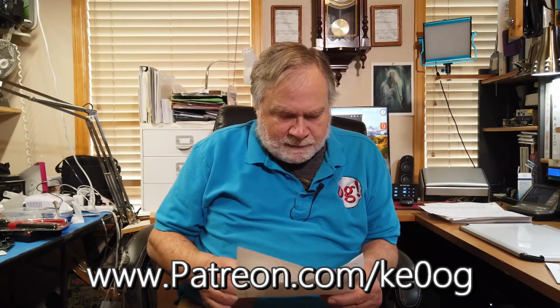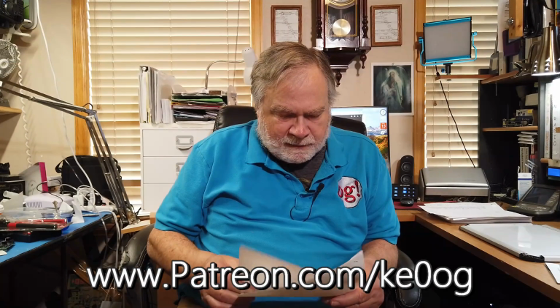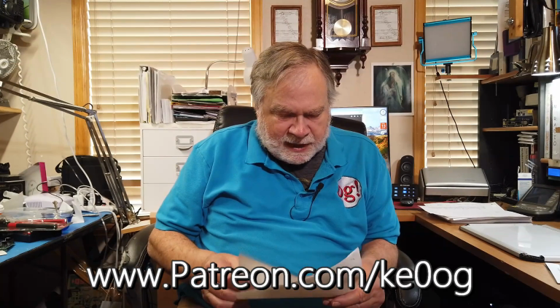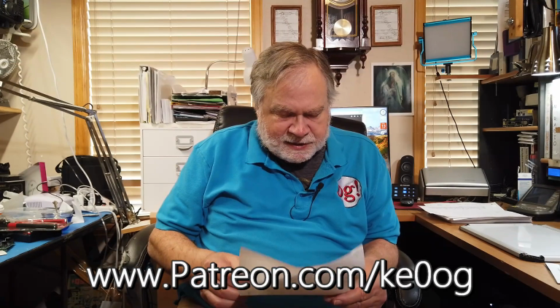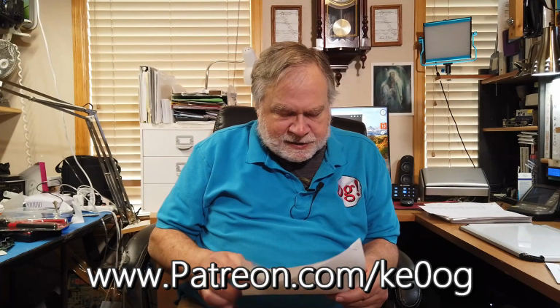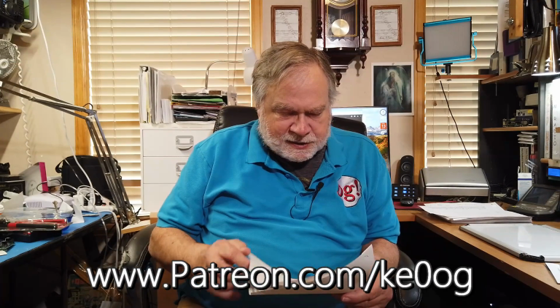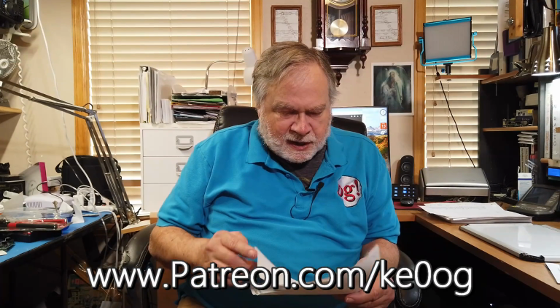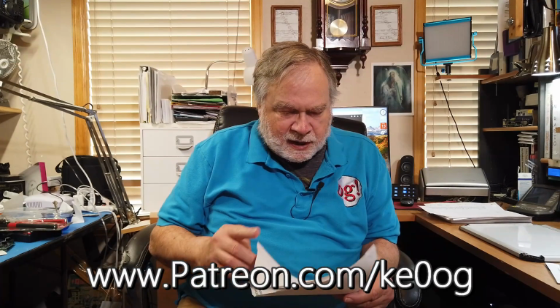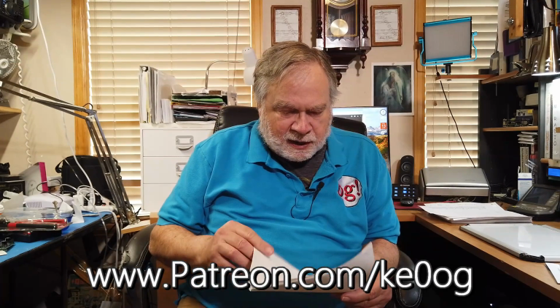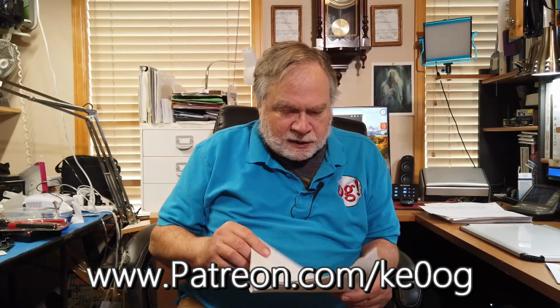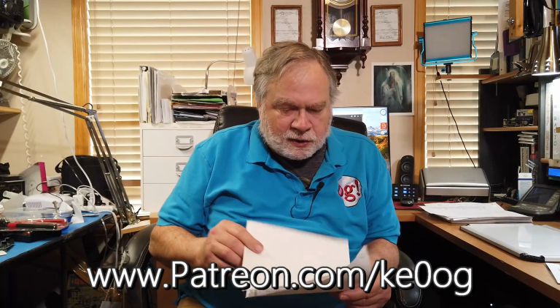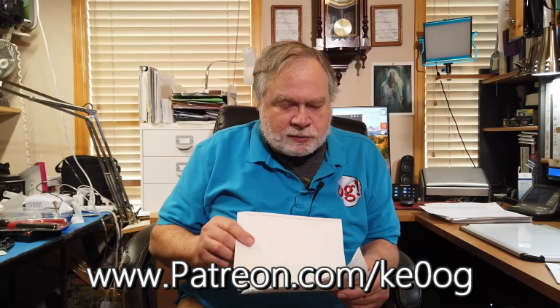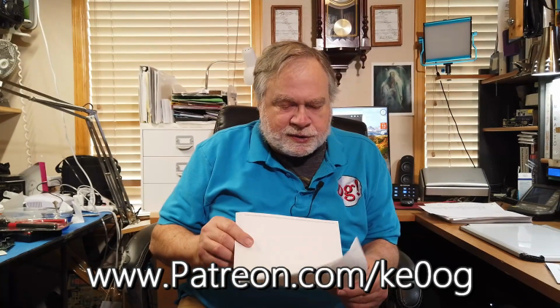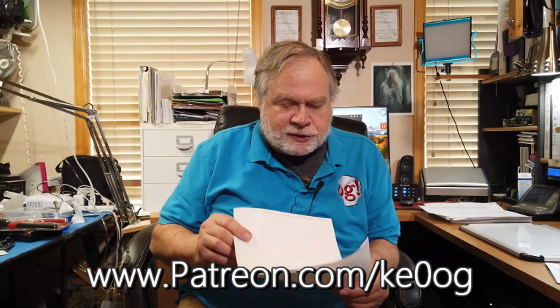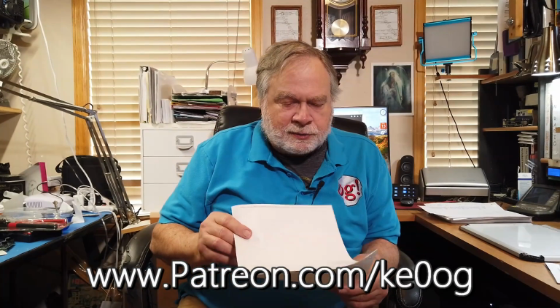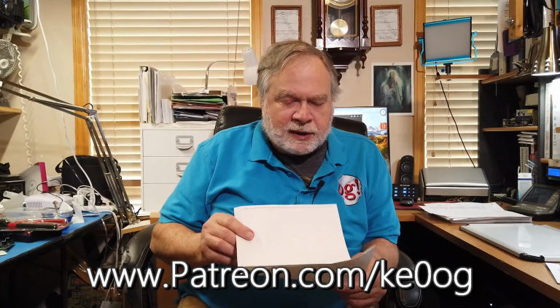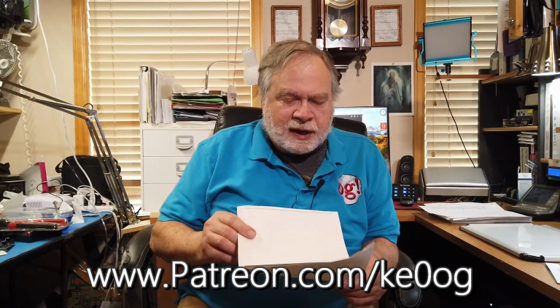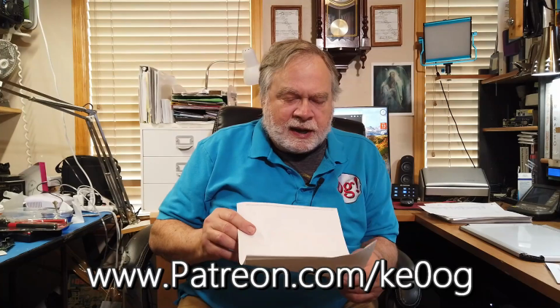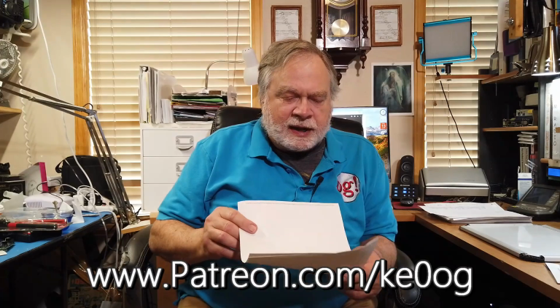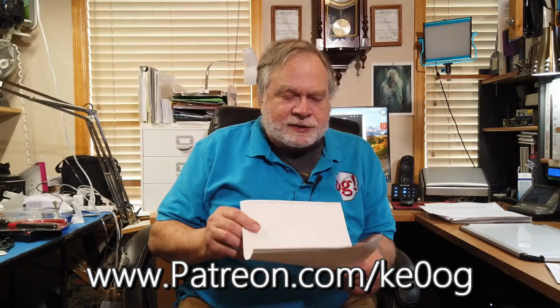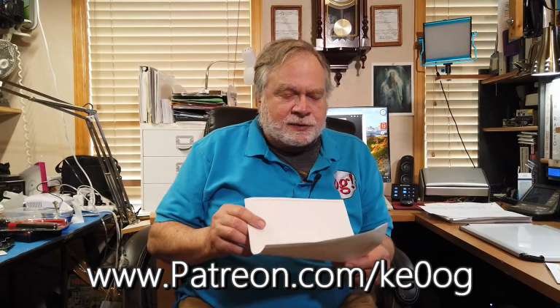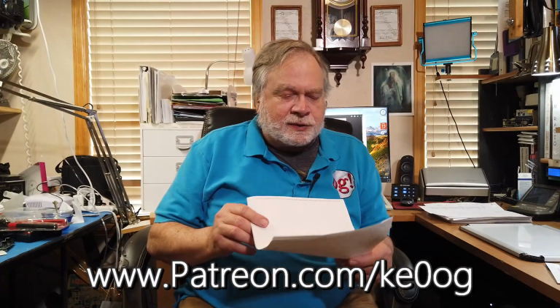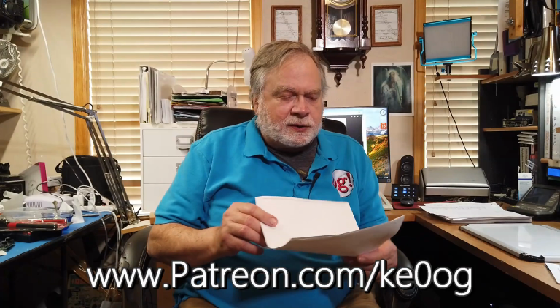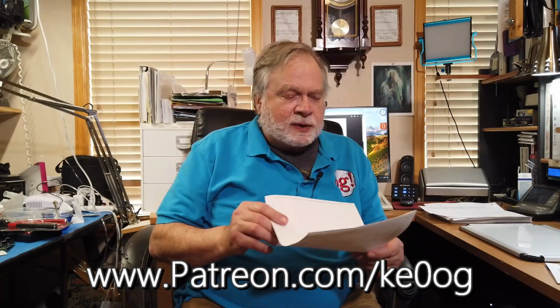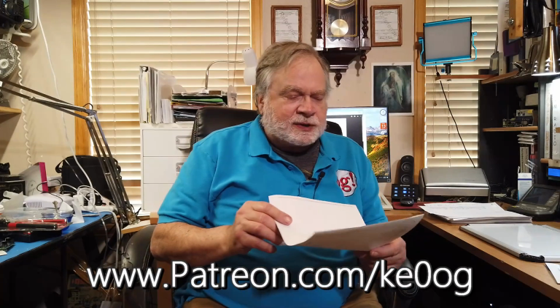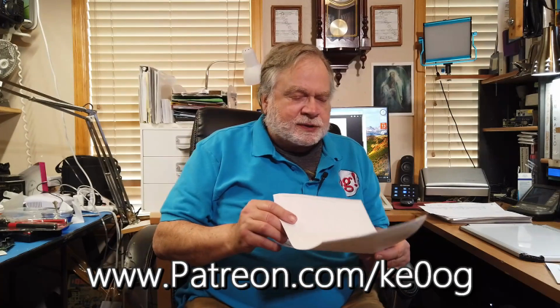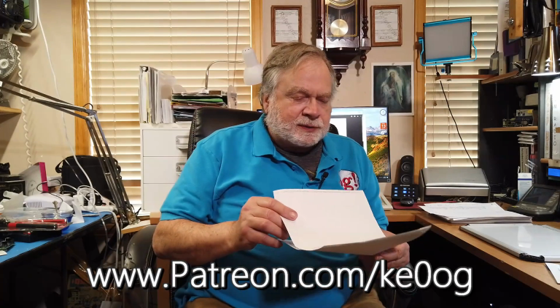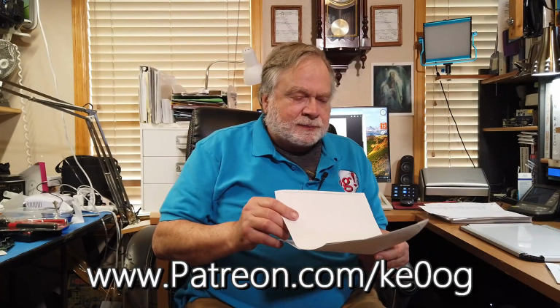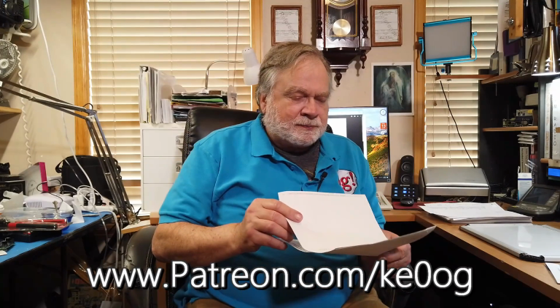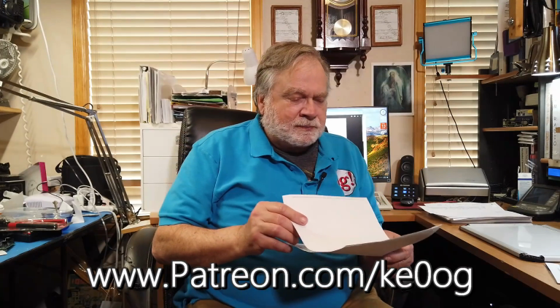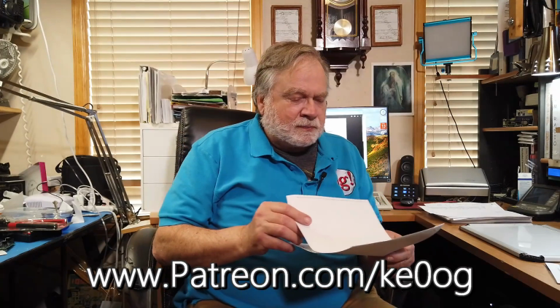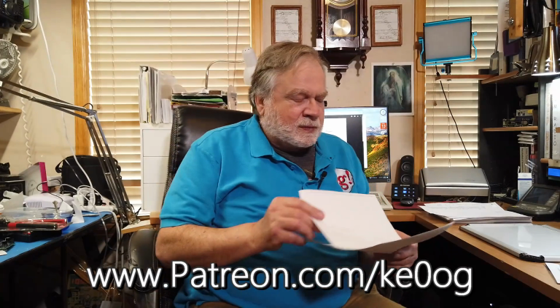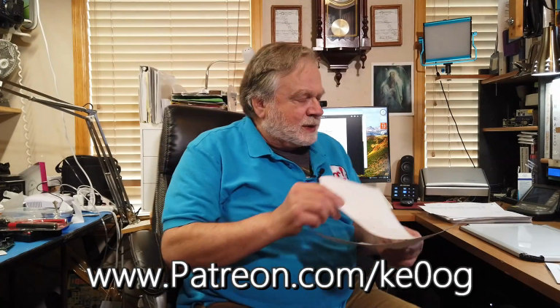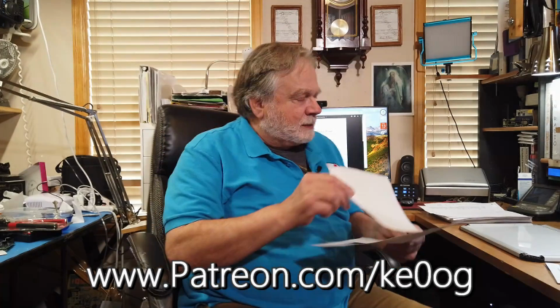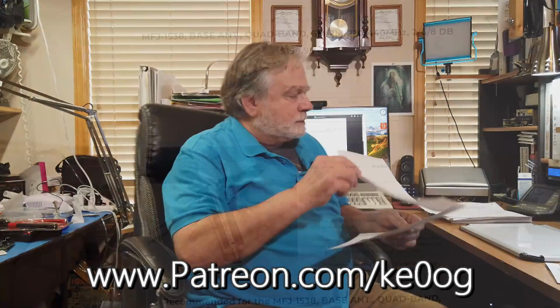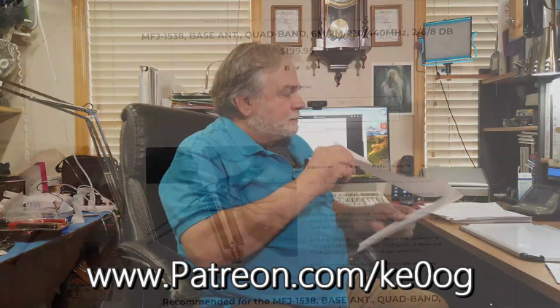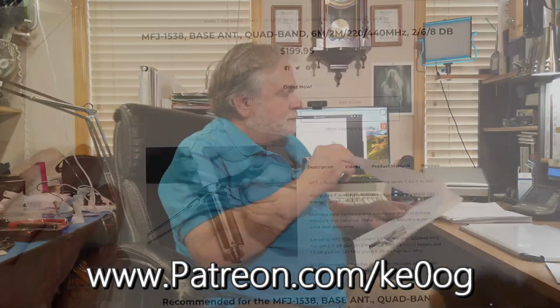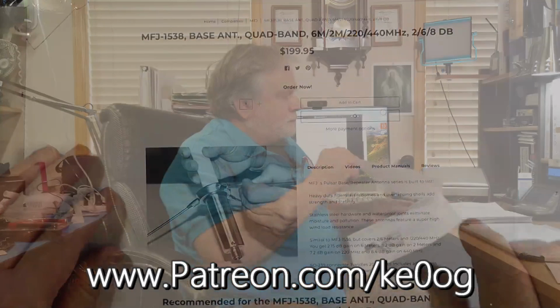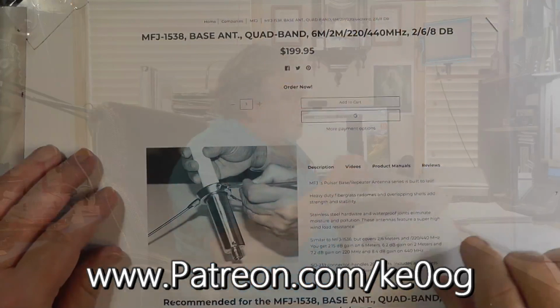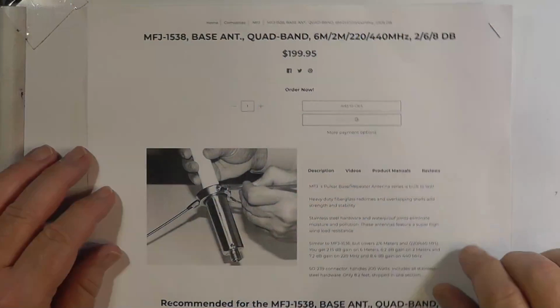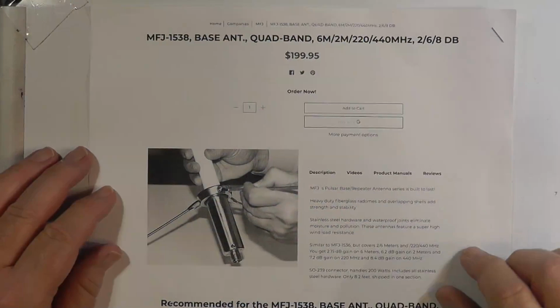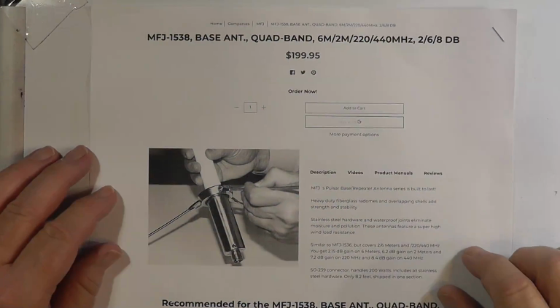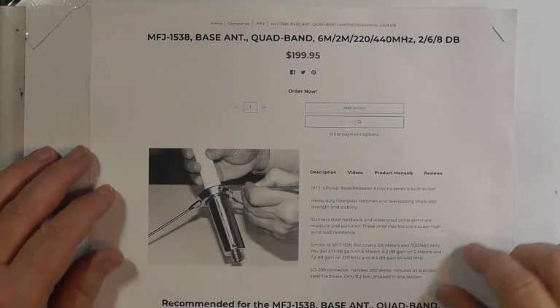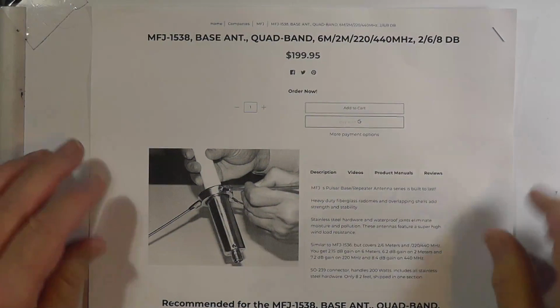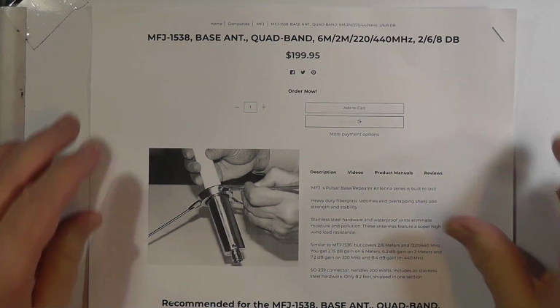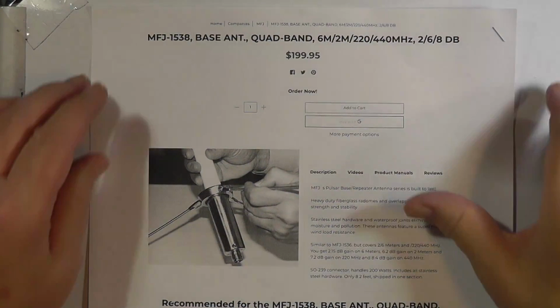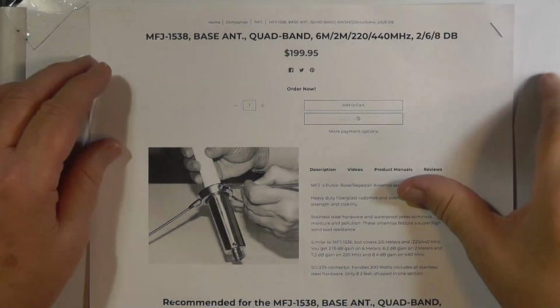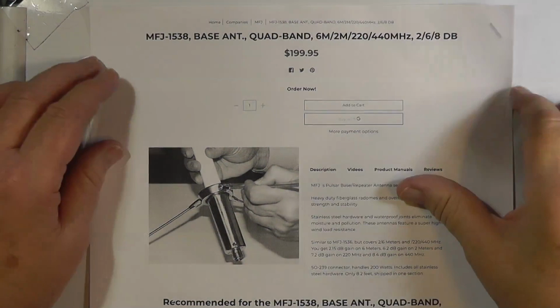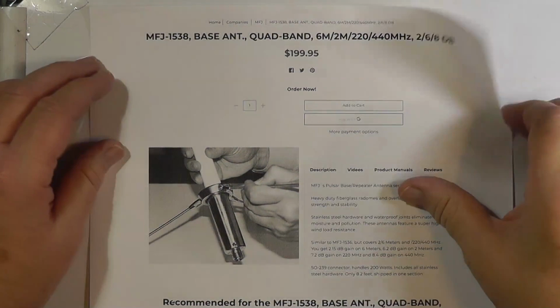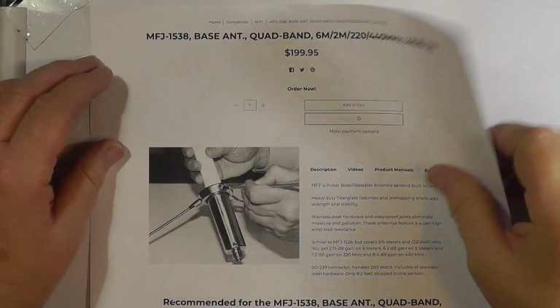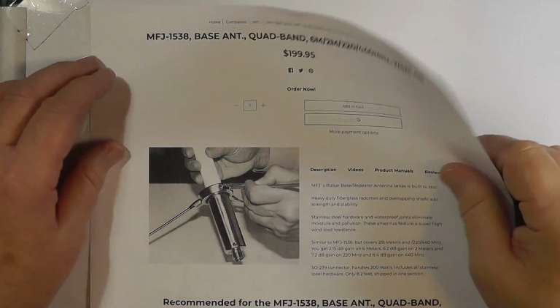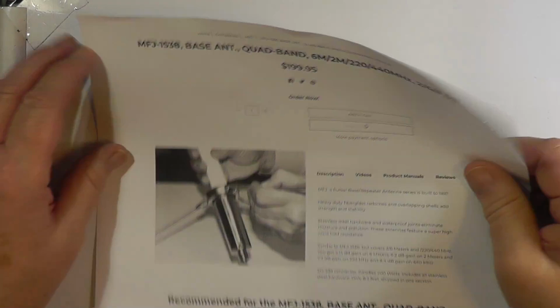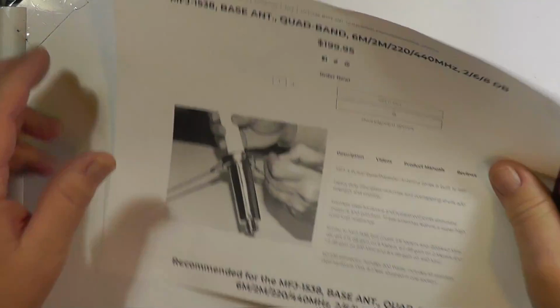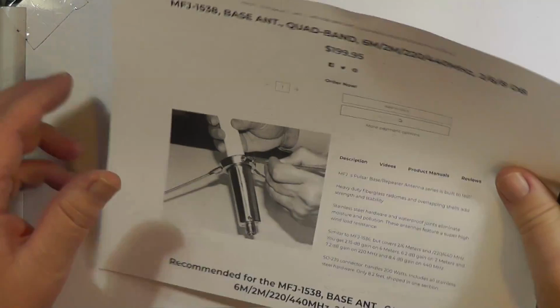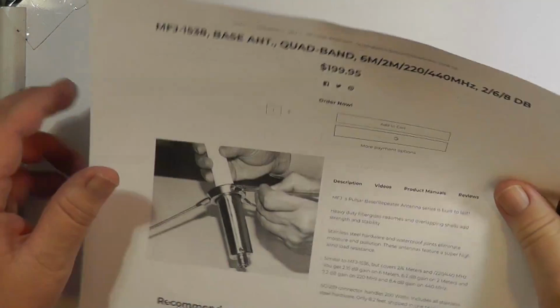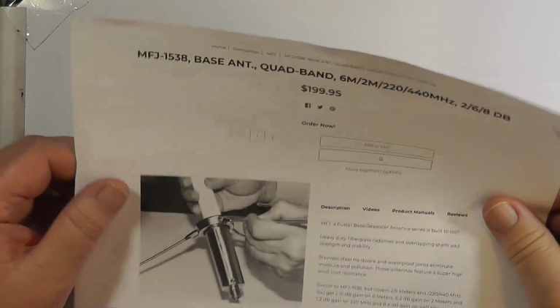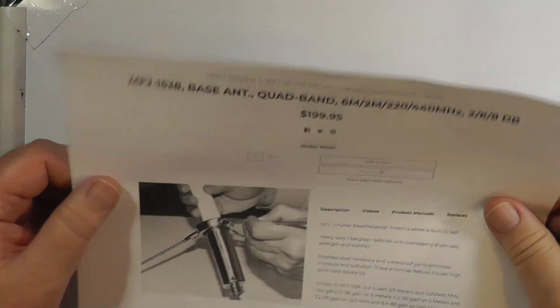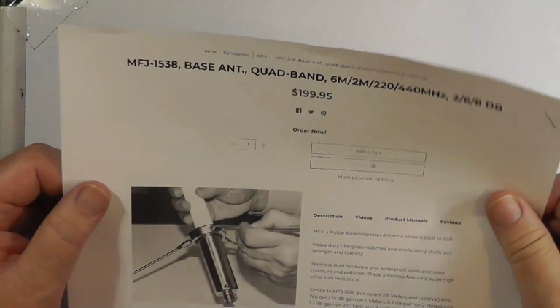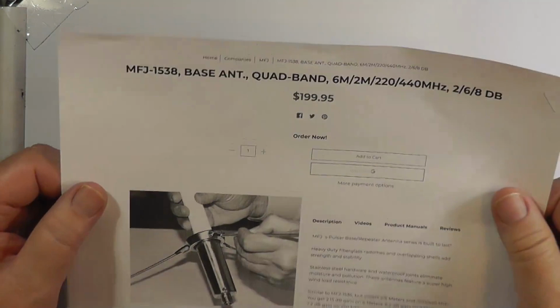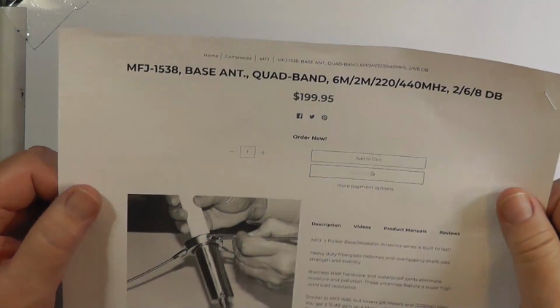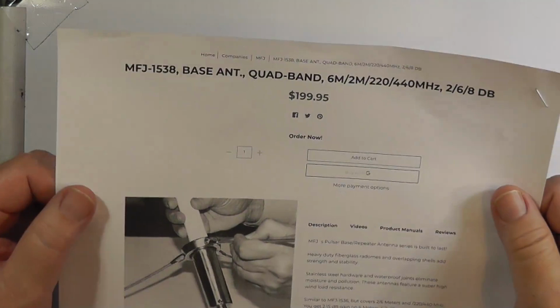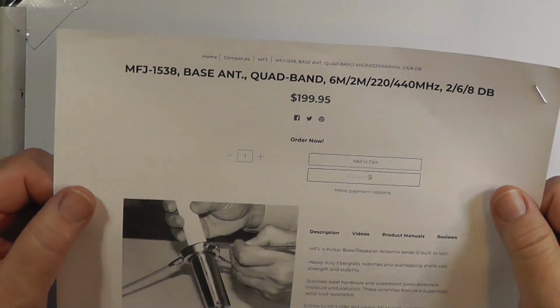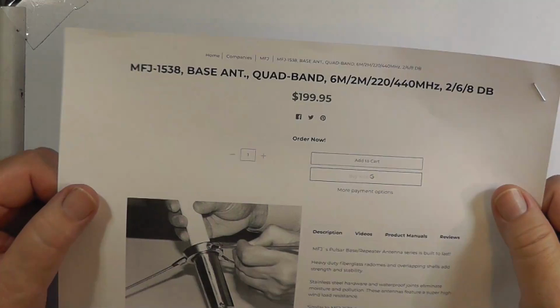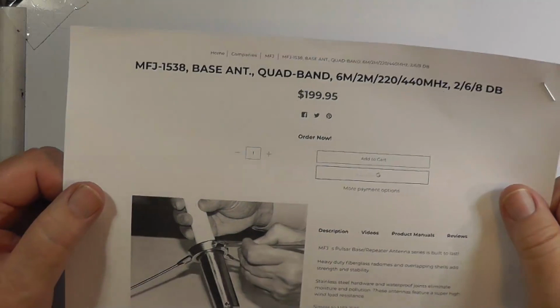Now let's go to answer the question. The first thing you can do is buy one.